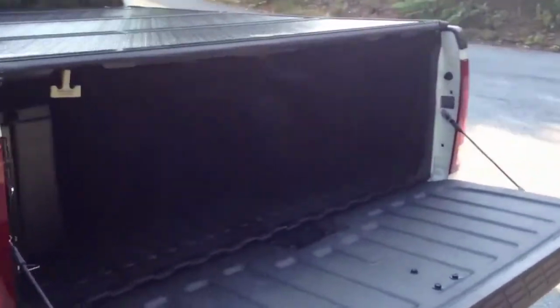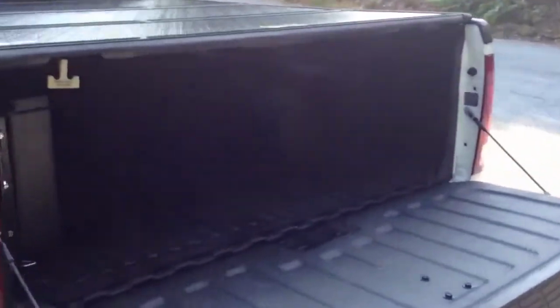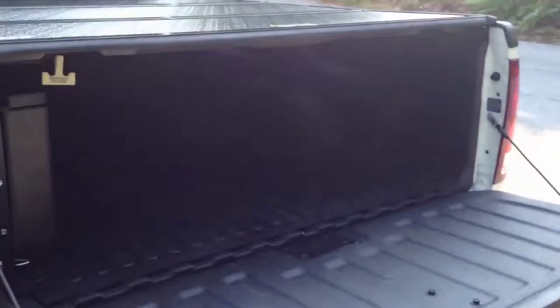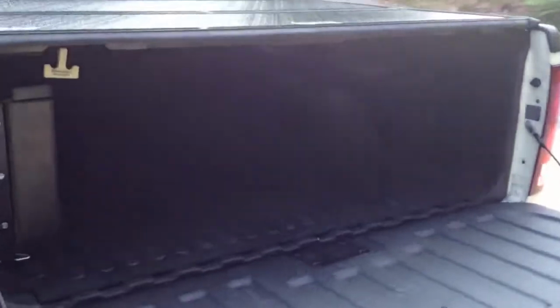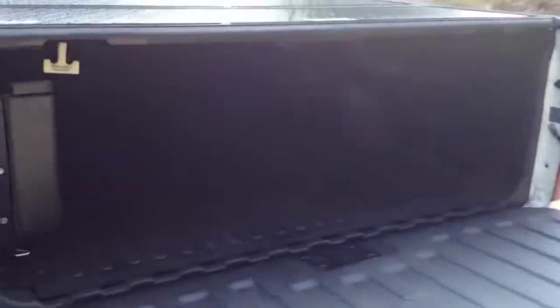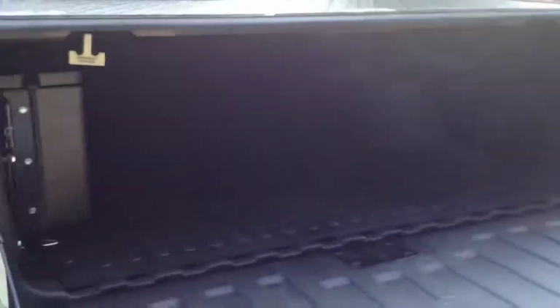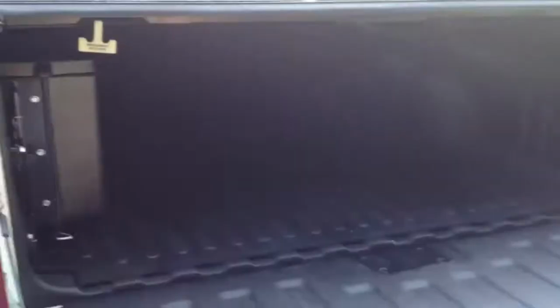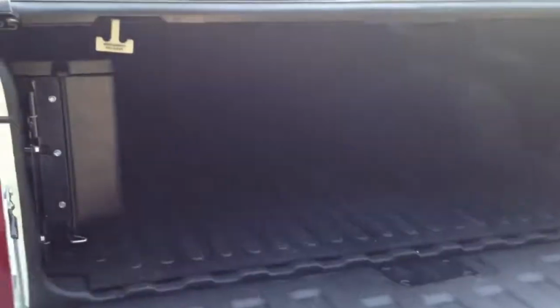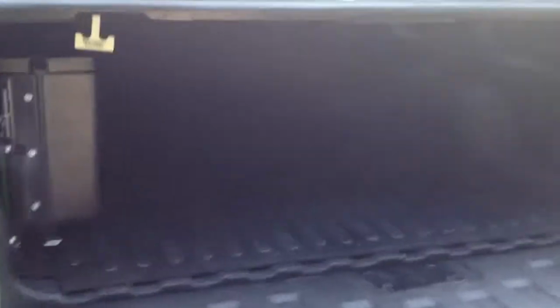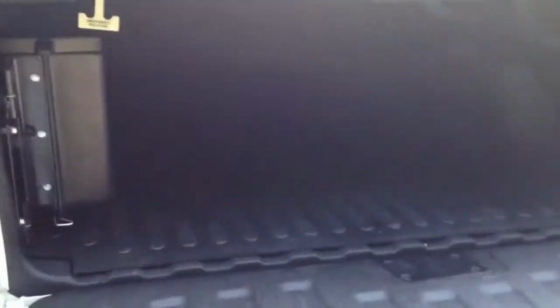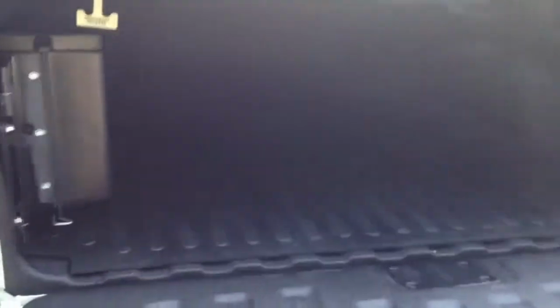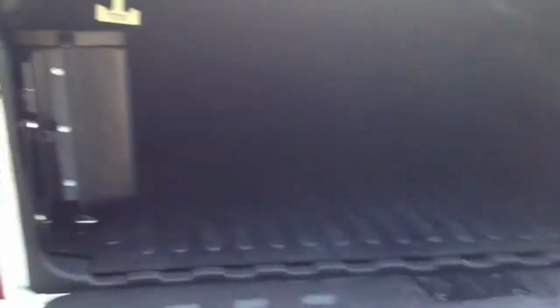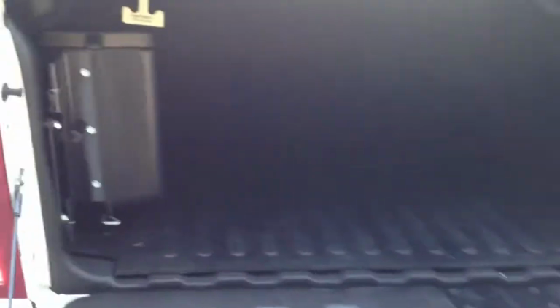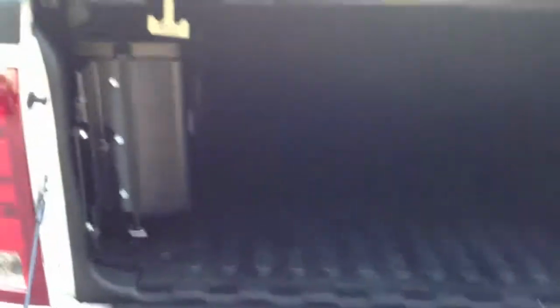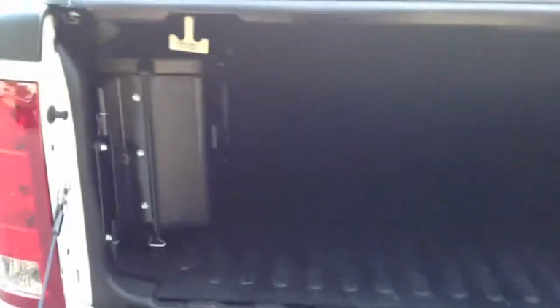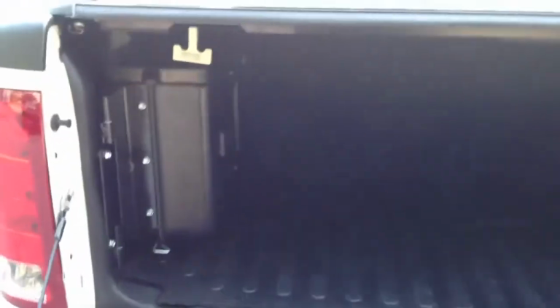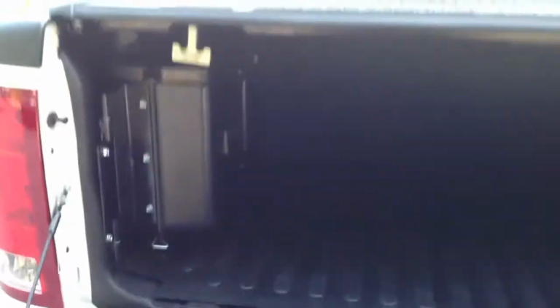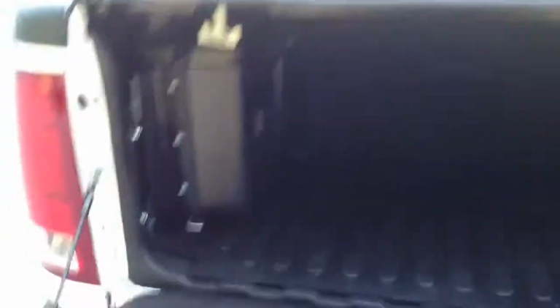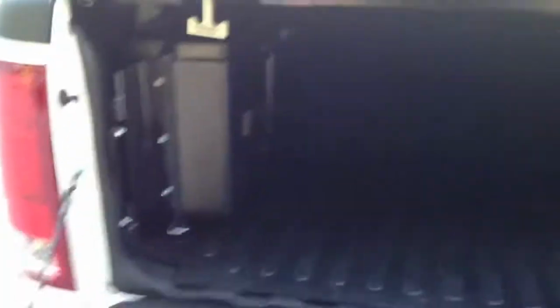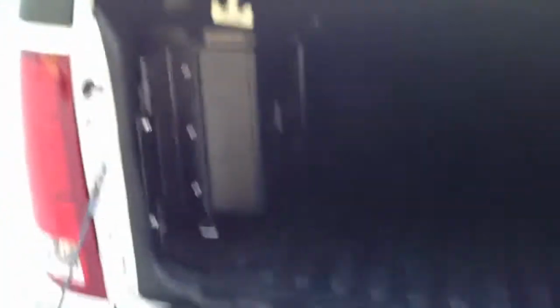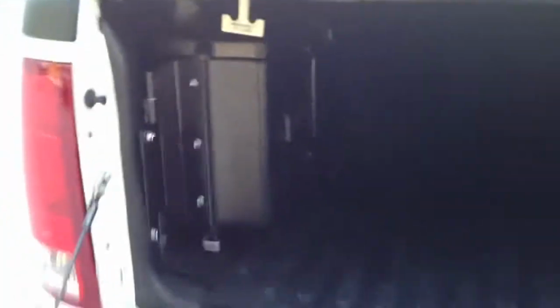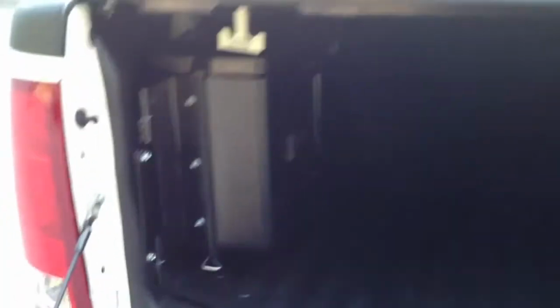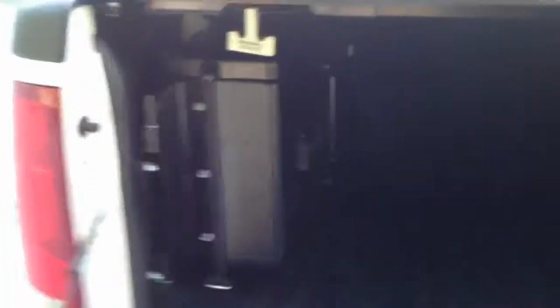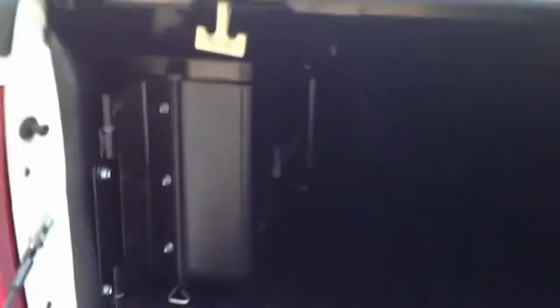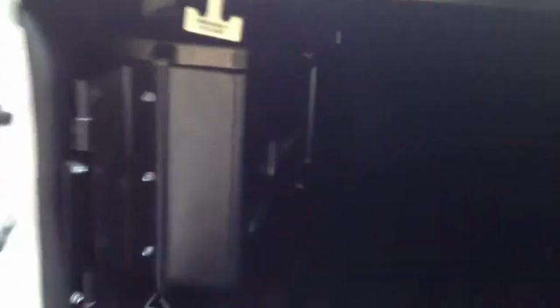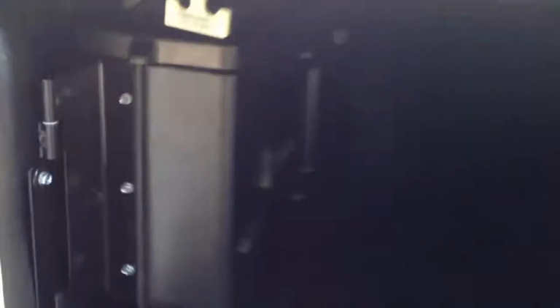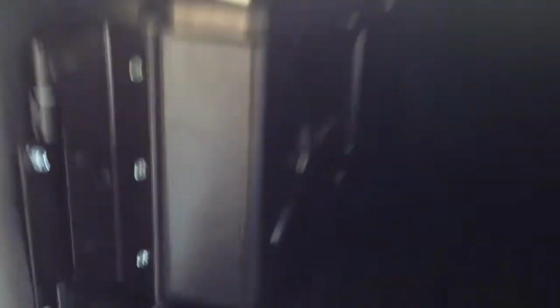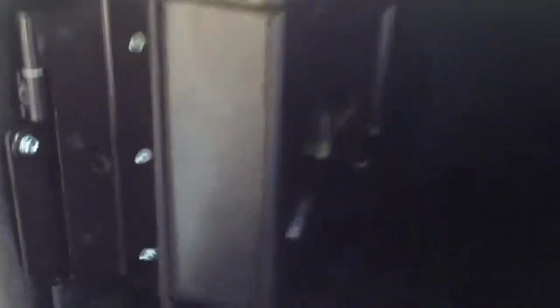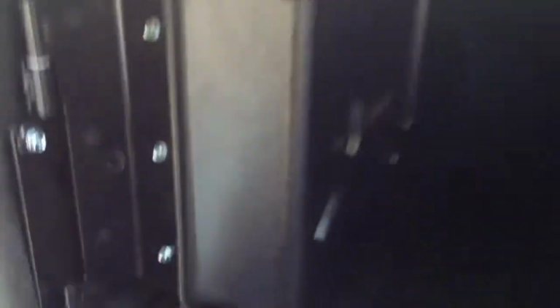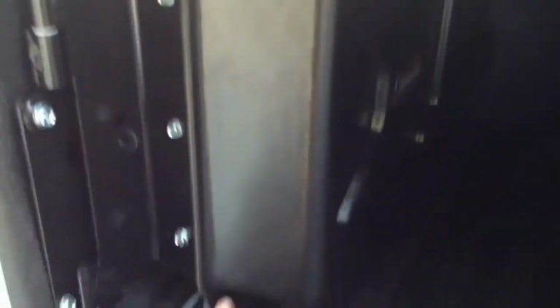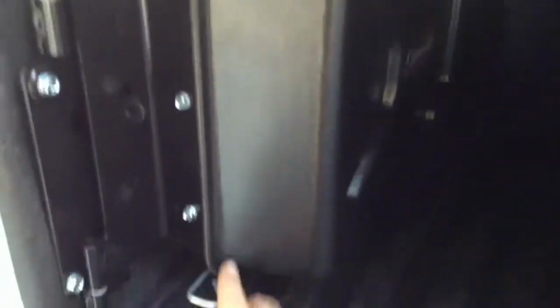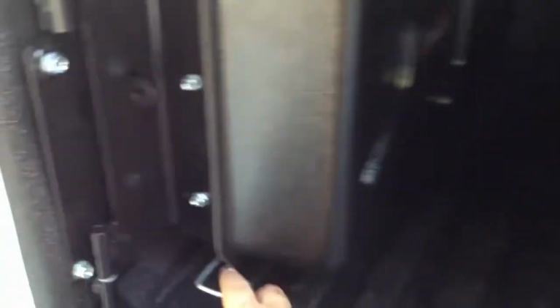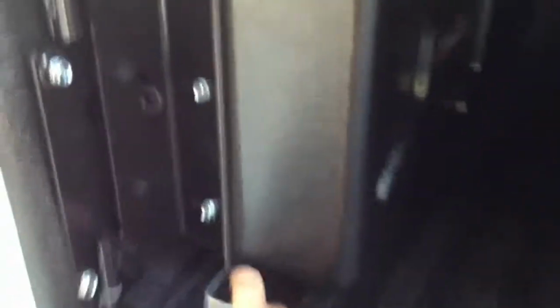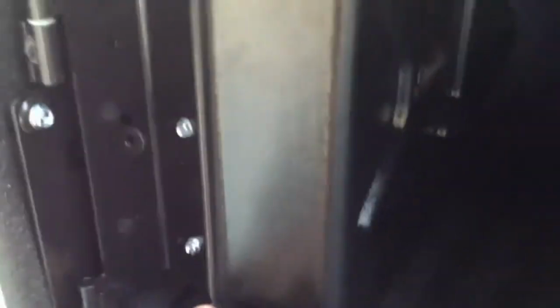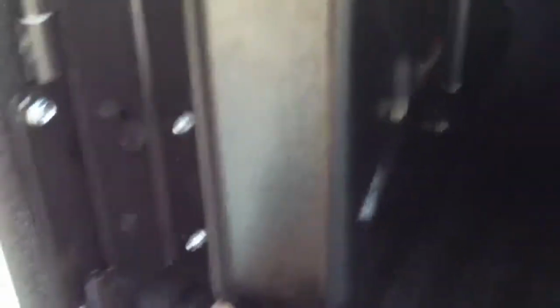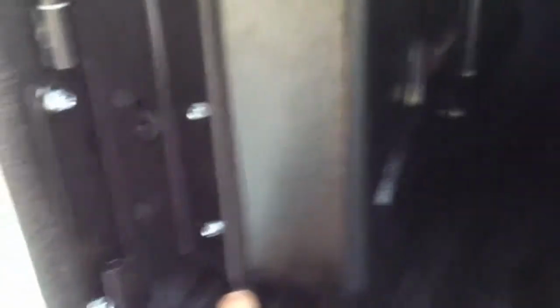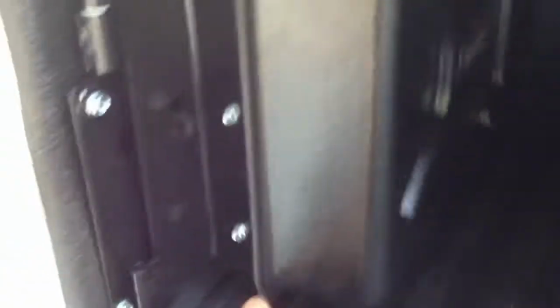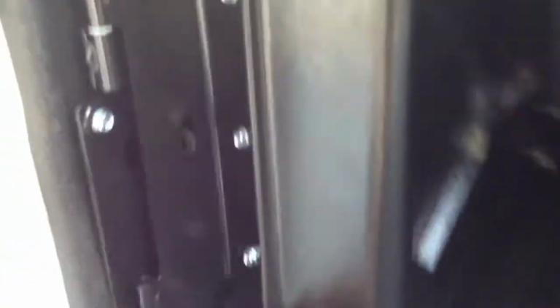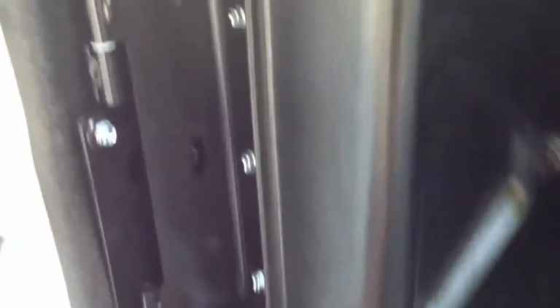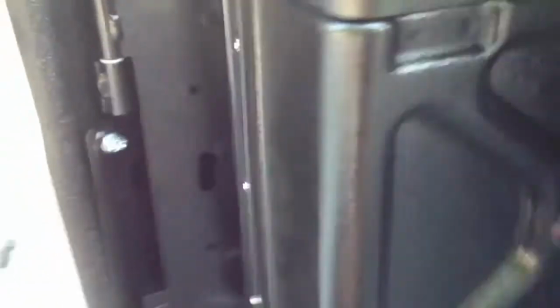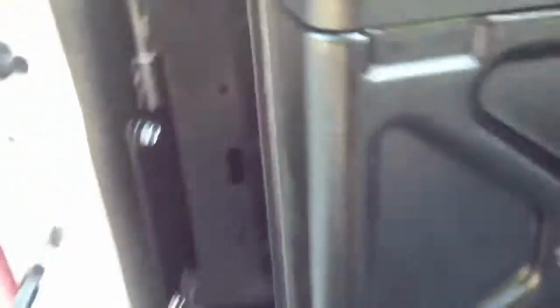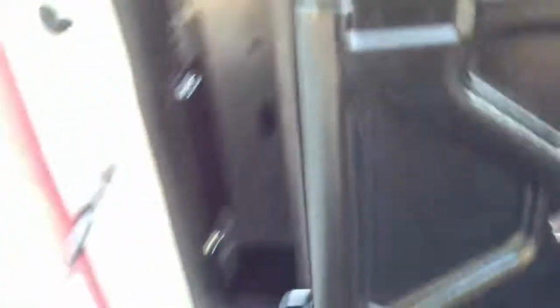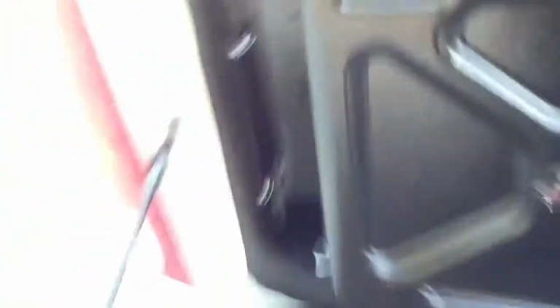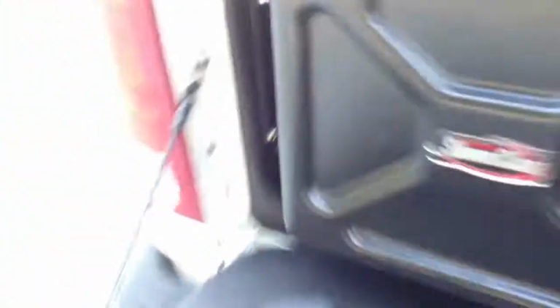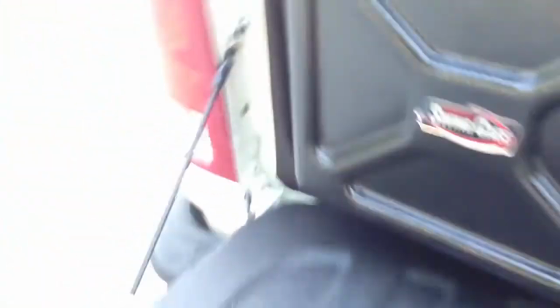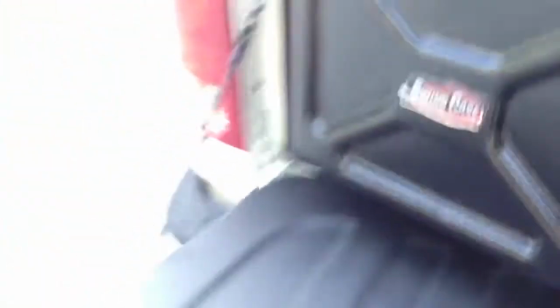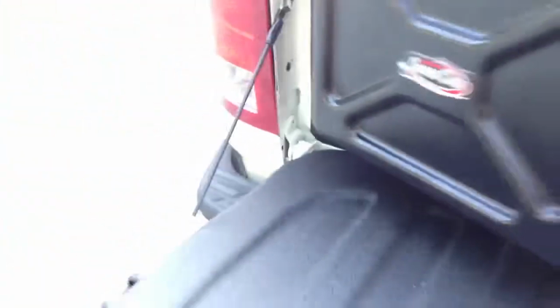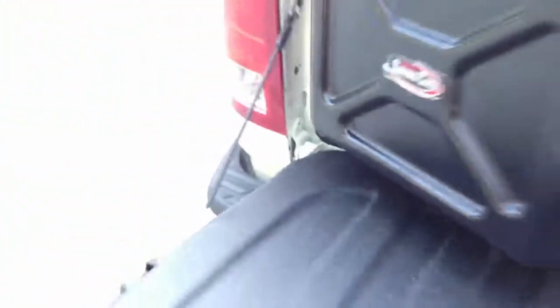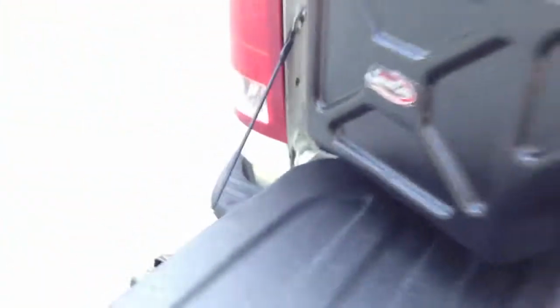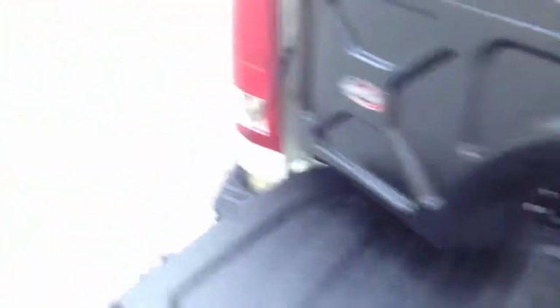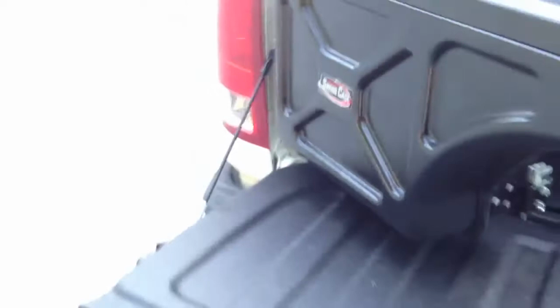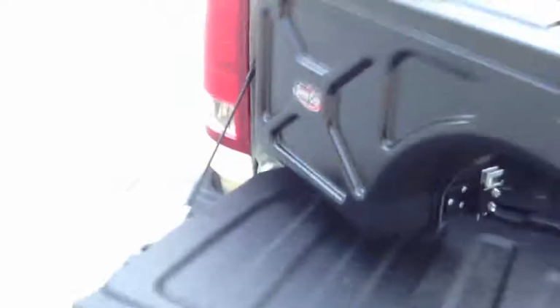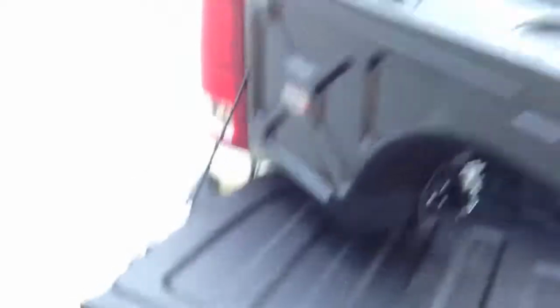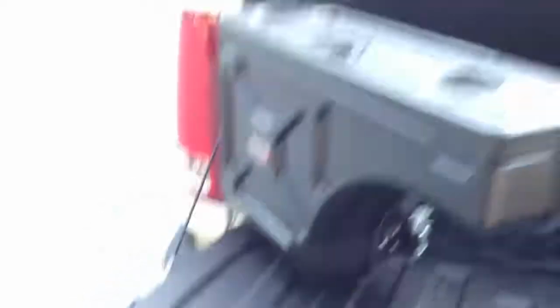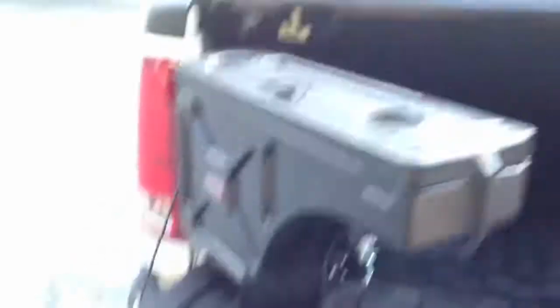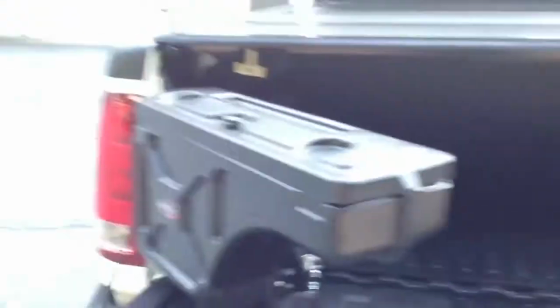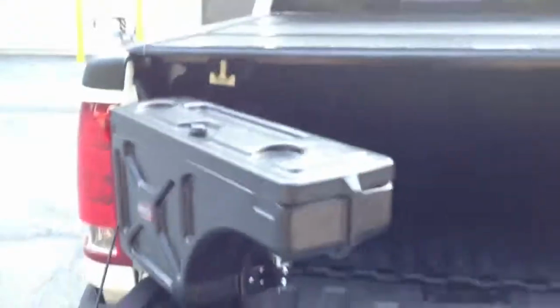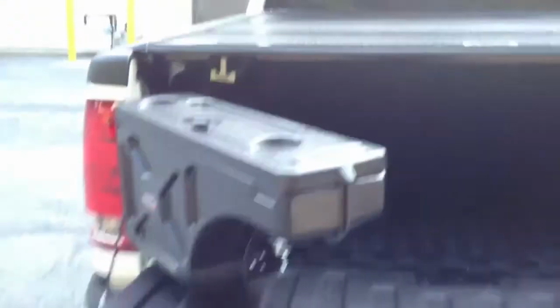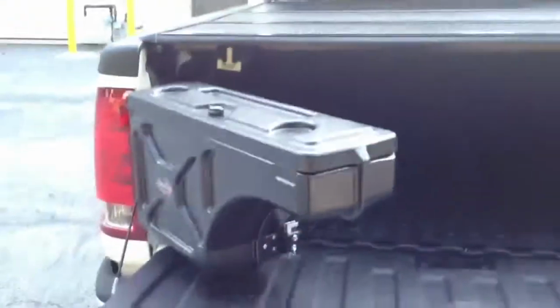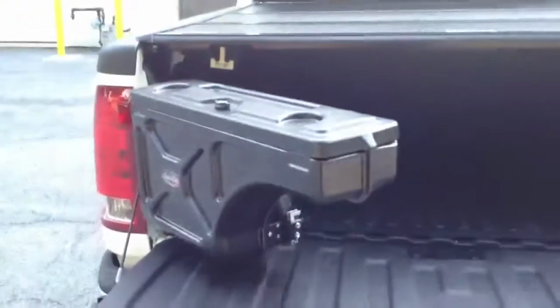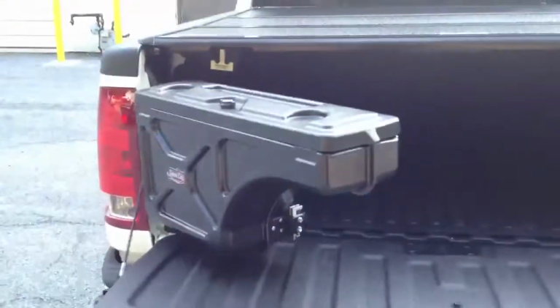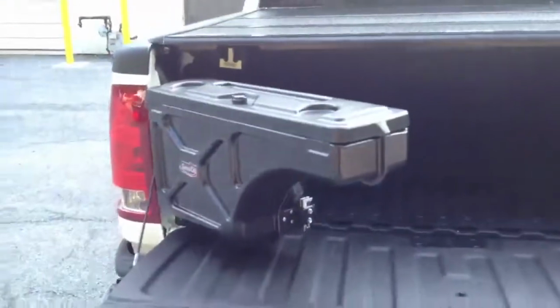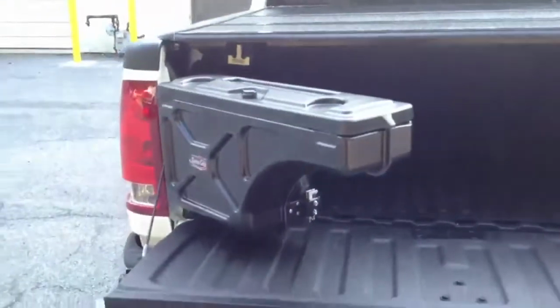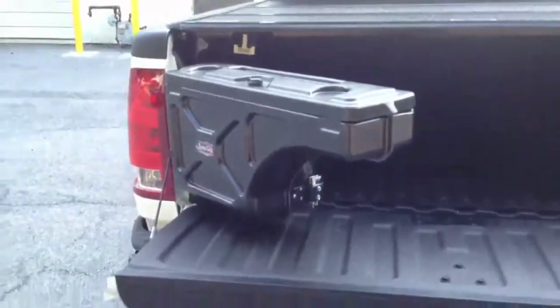We also installed an Undercover swing case — a swing-out tool box.